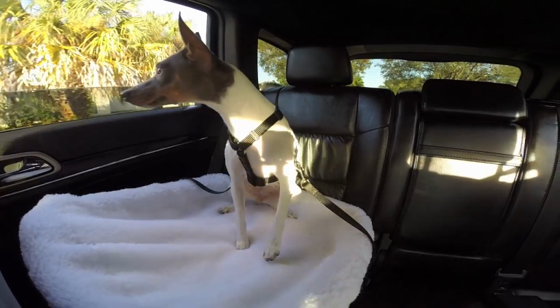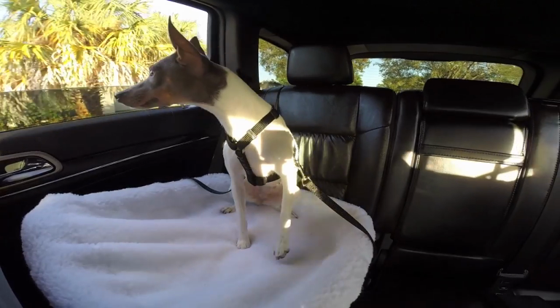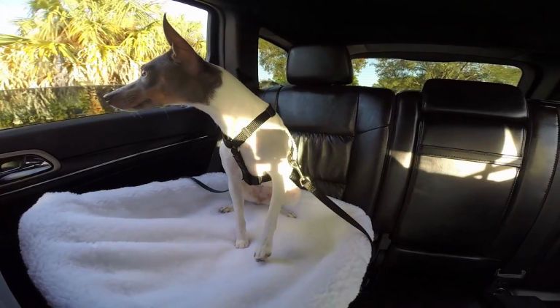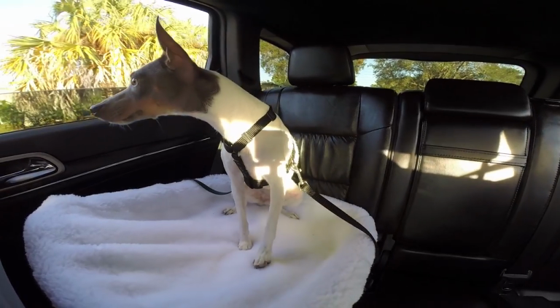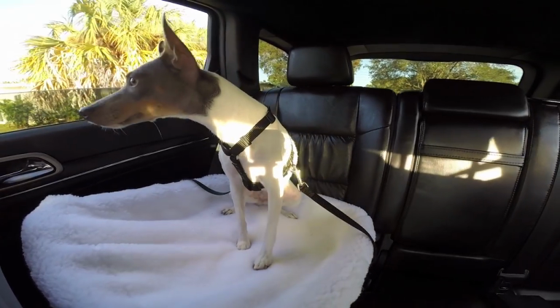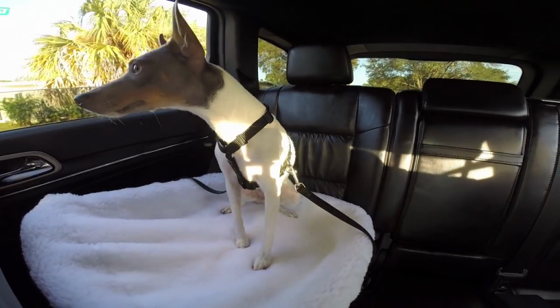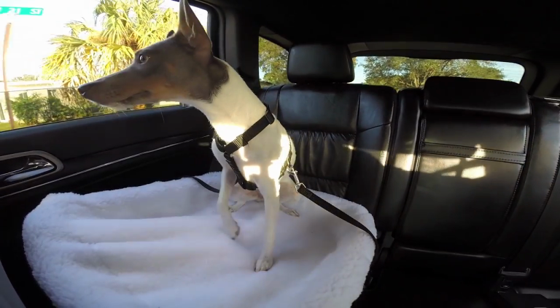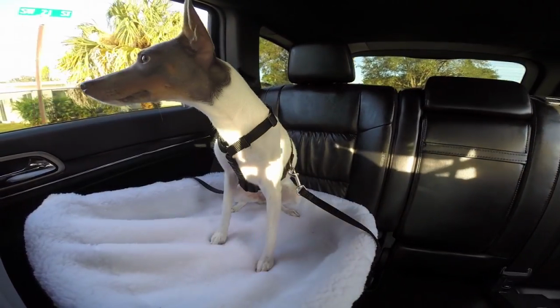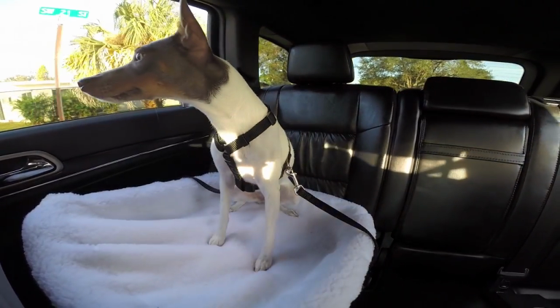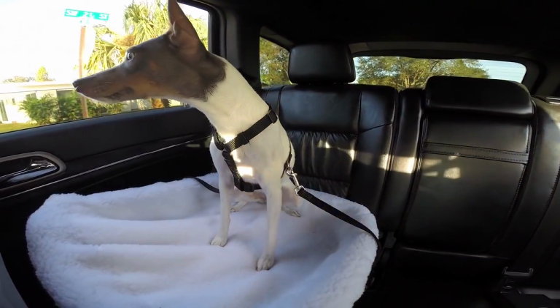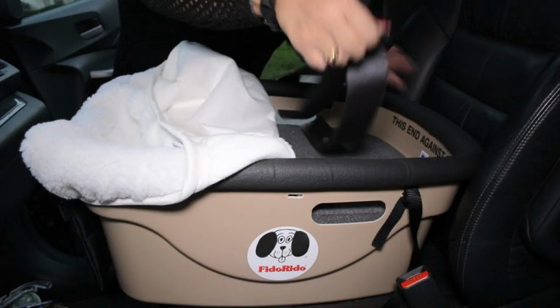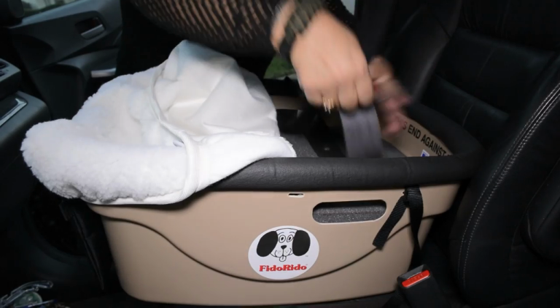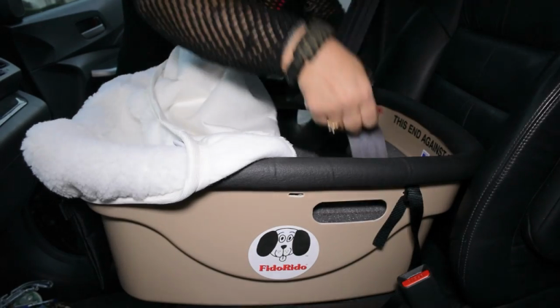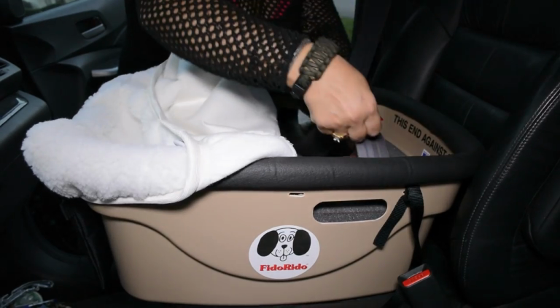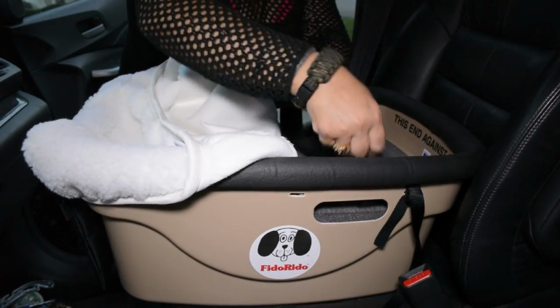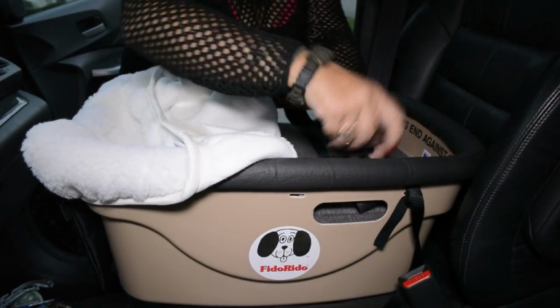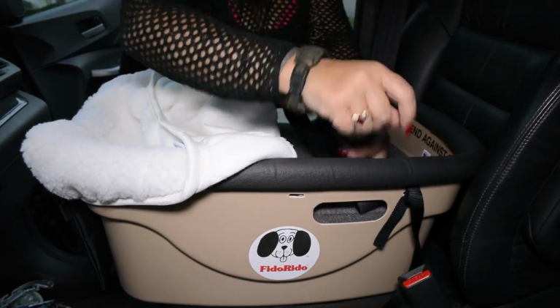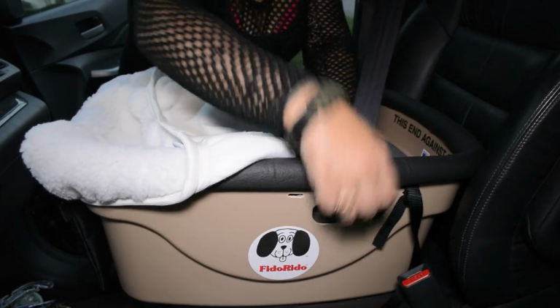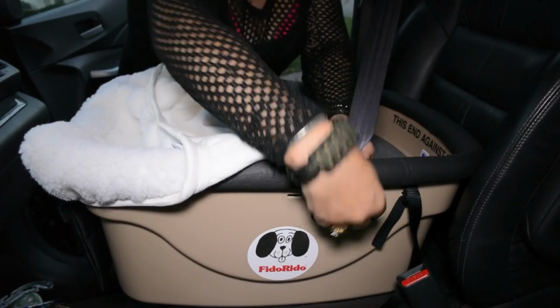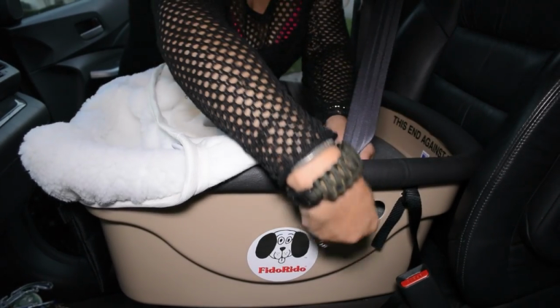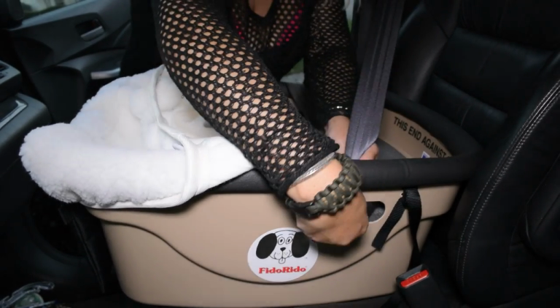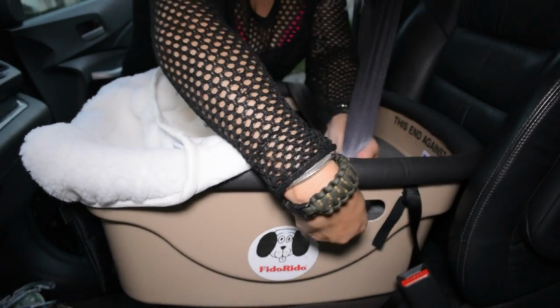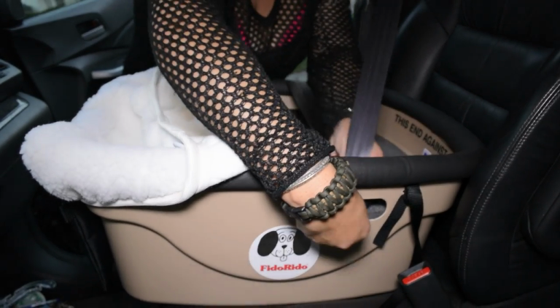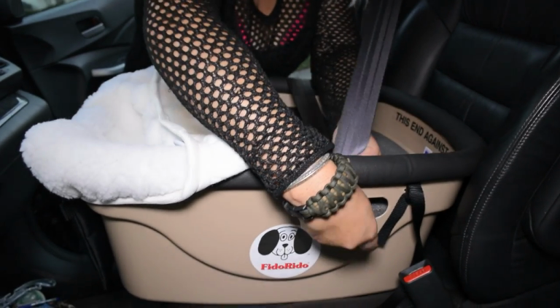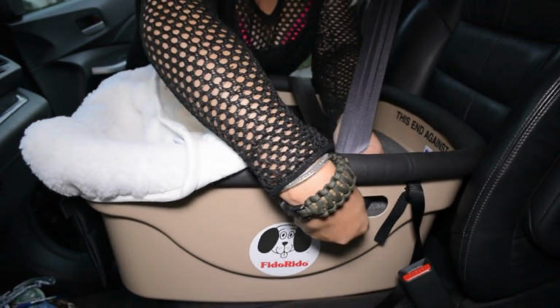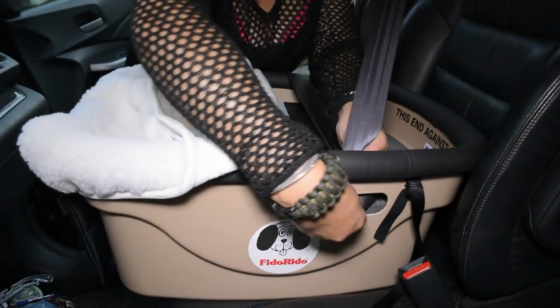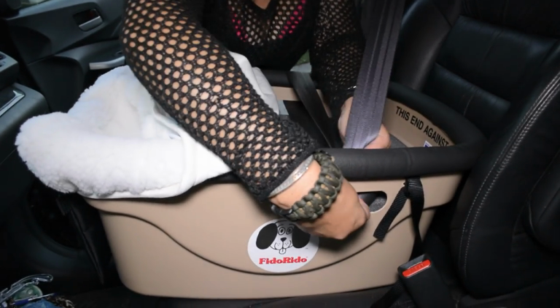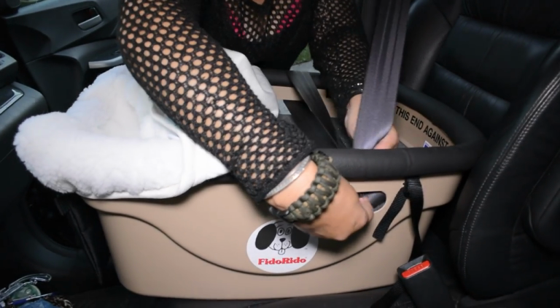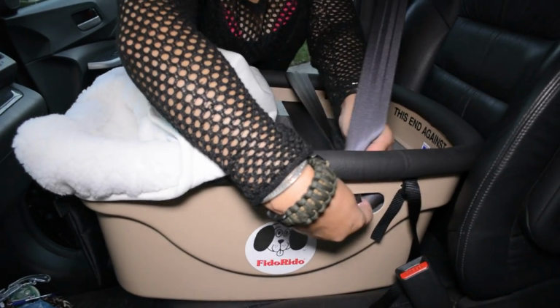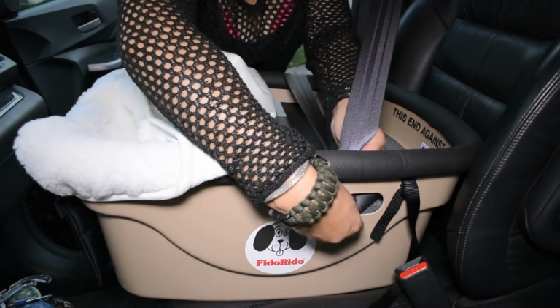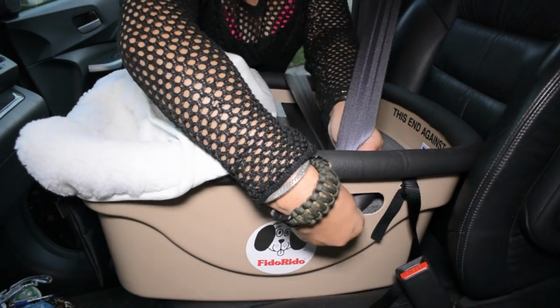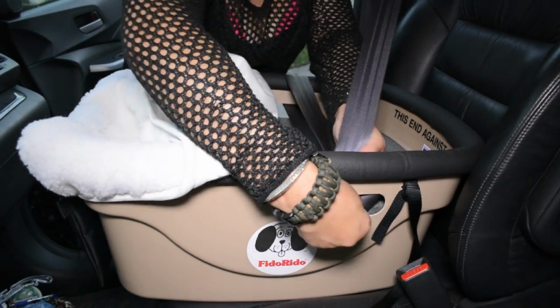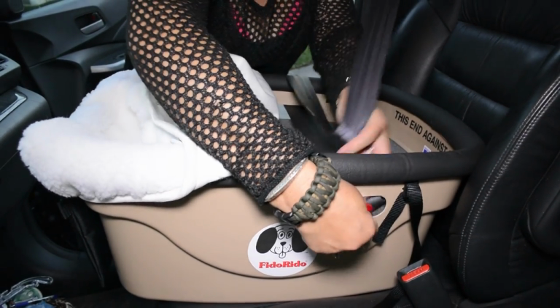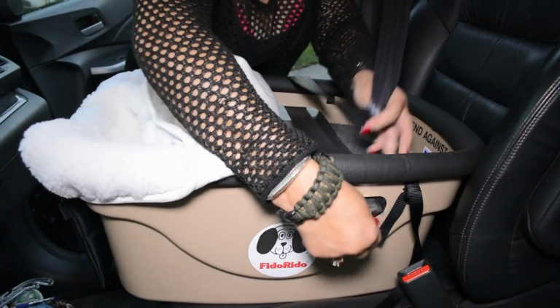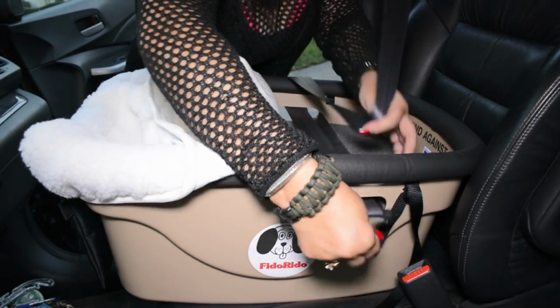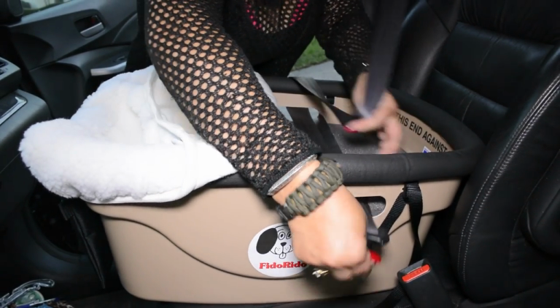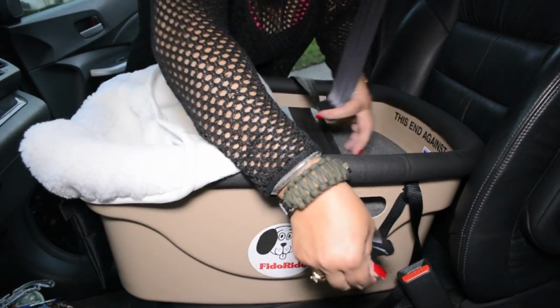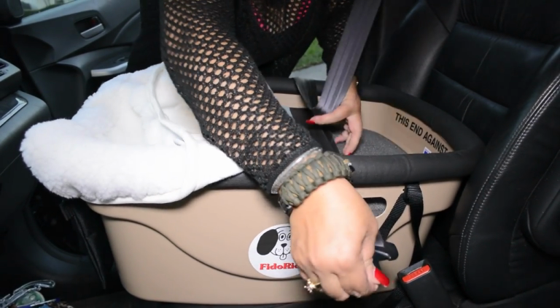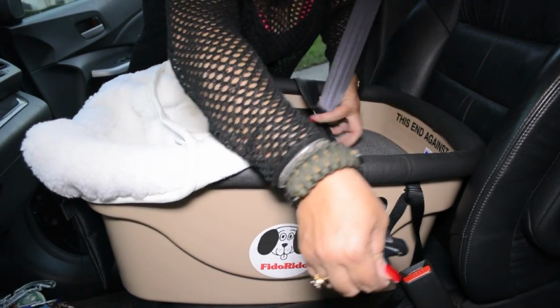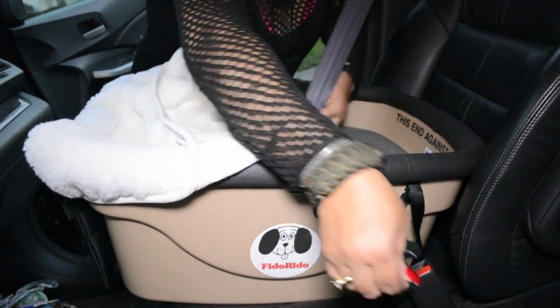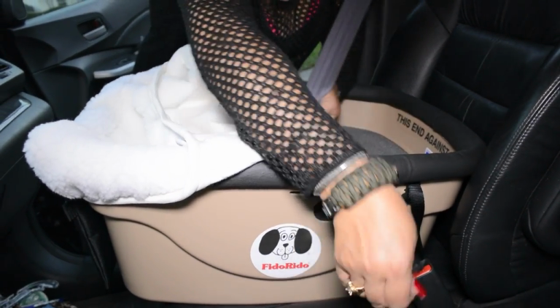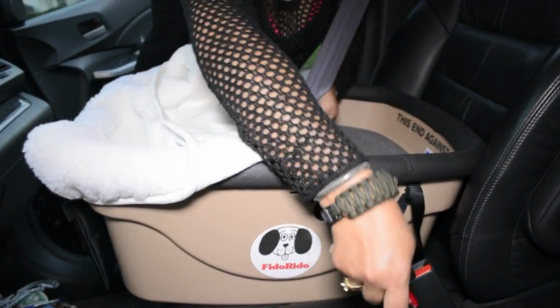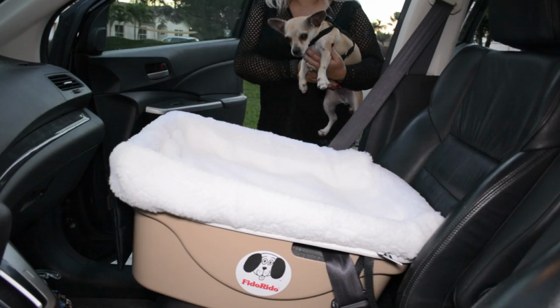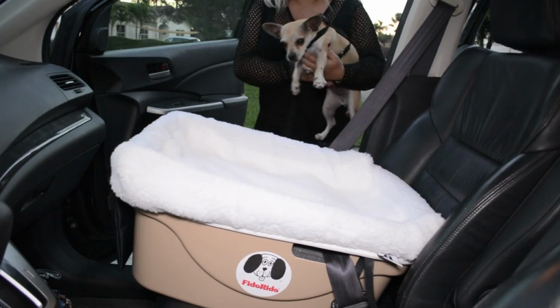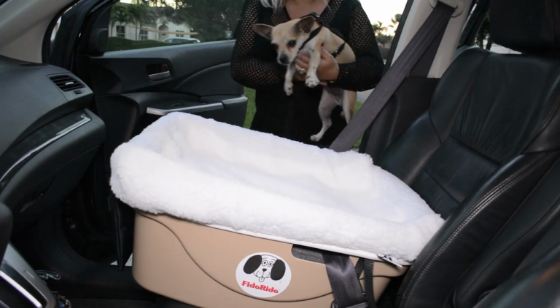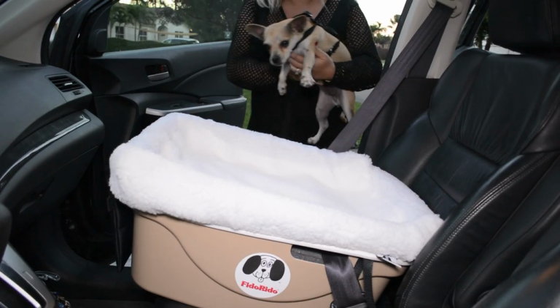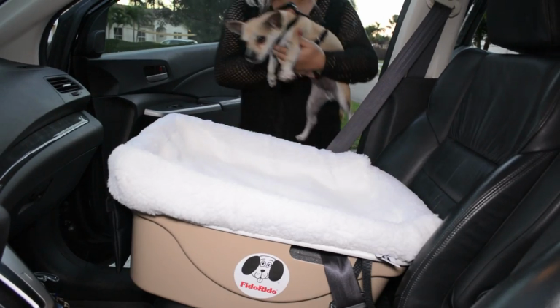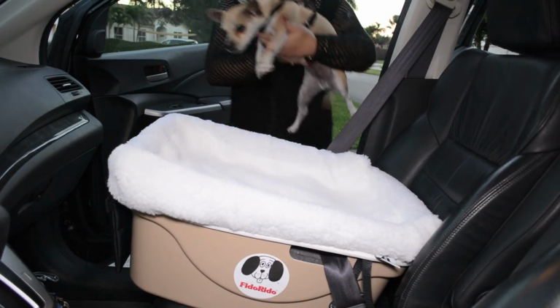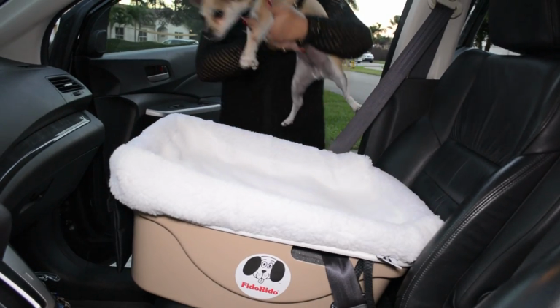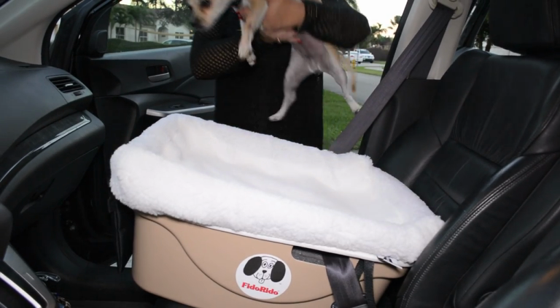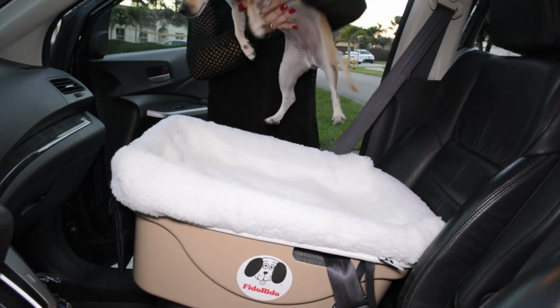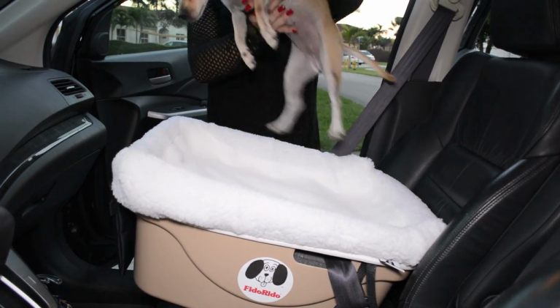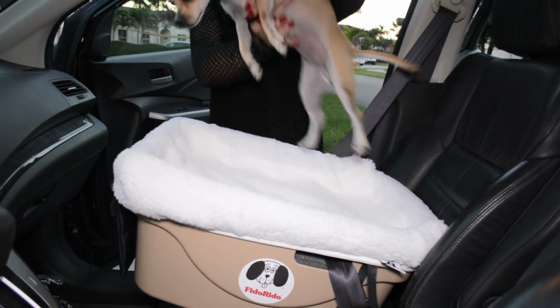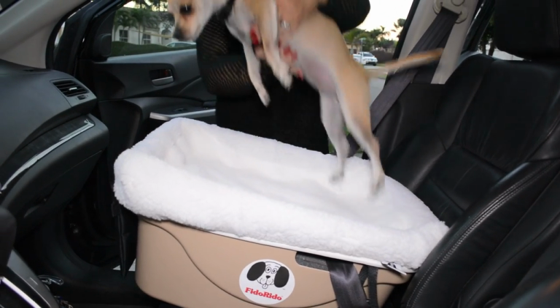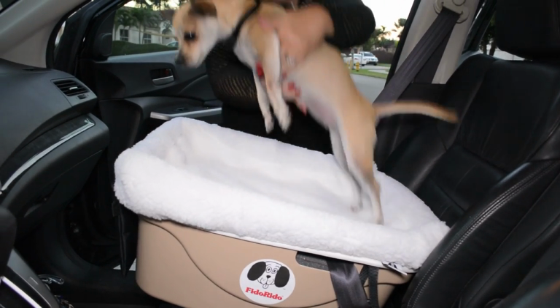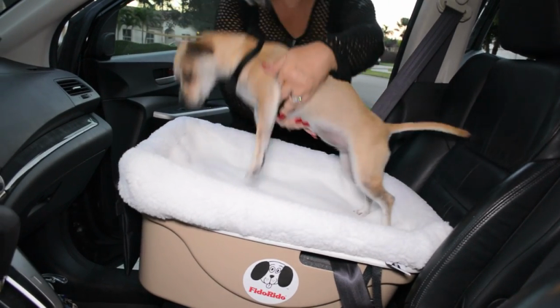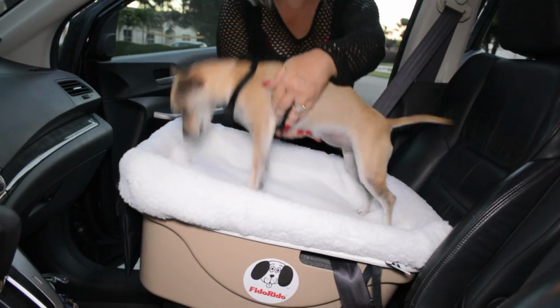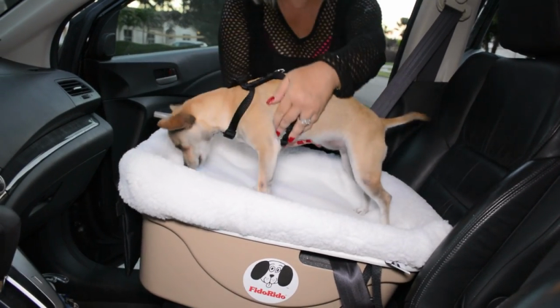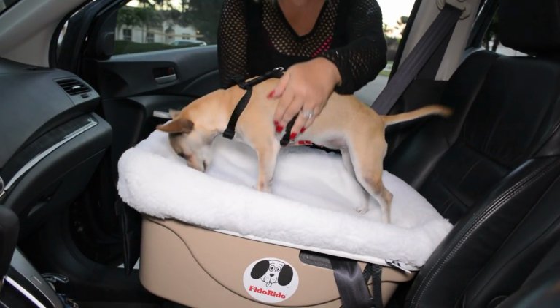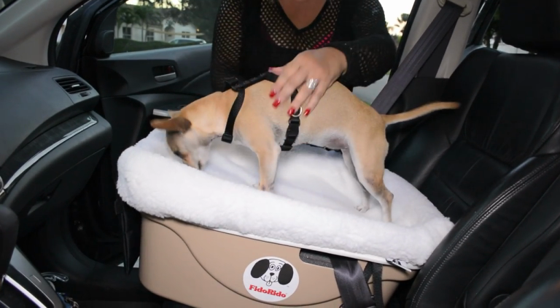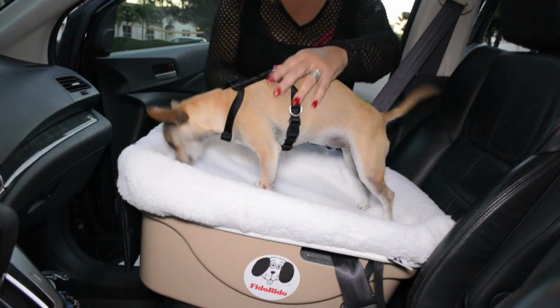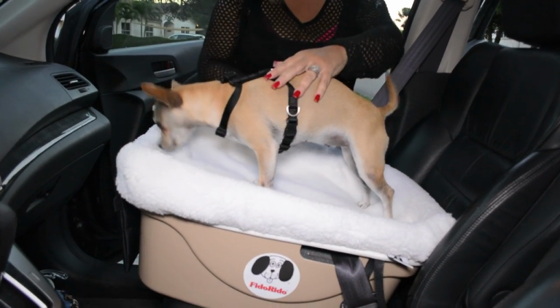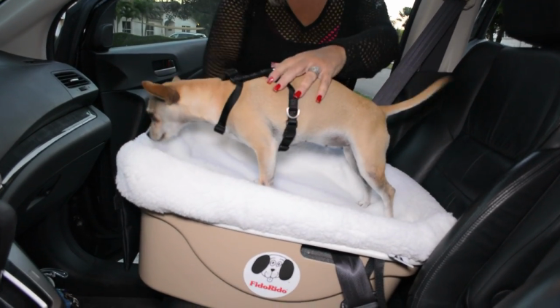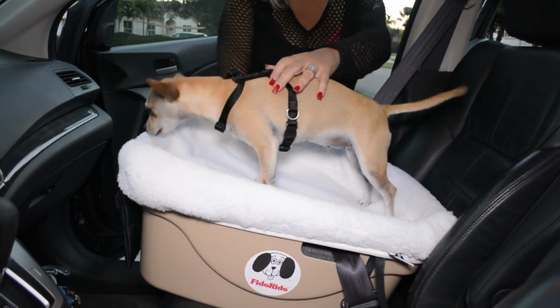The two-strap restraint system, when used with the Fido Rido harness provided, equalizes the pressure of a sudden stop.